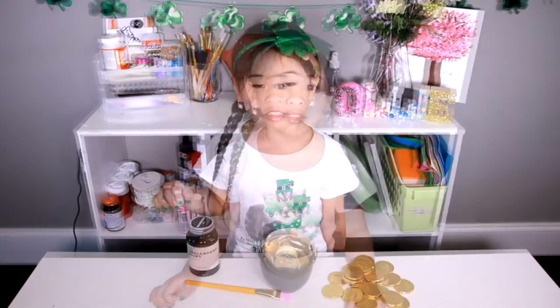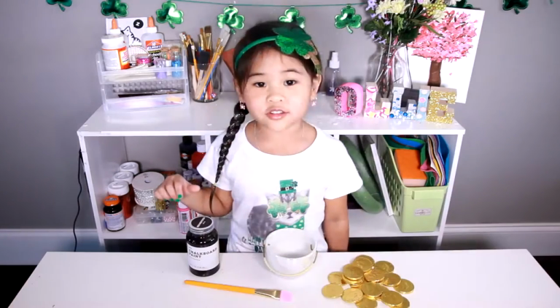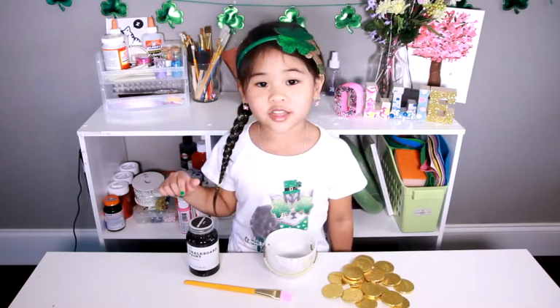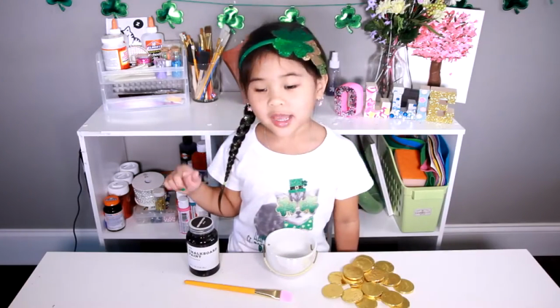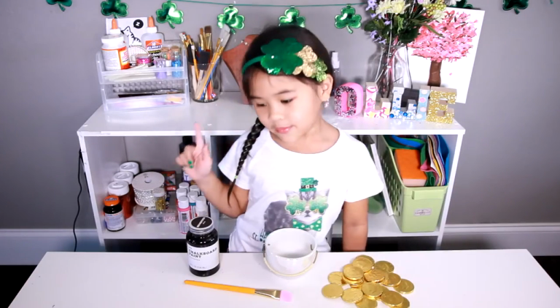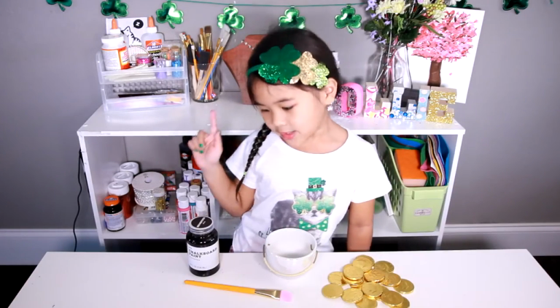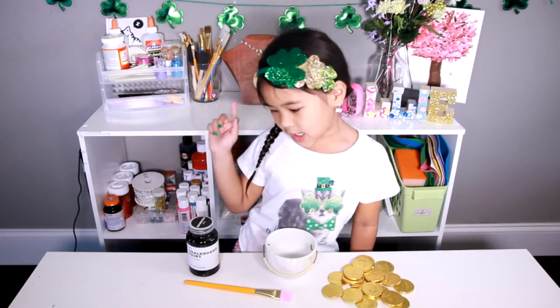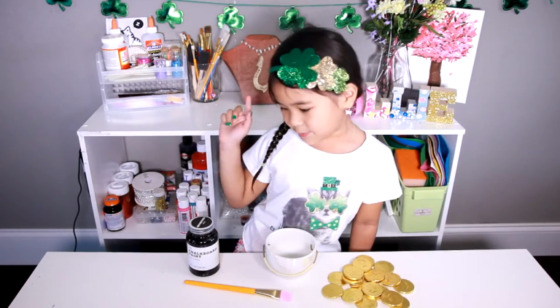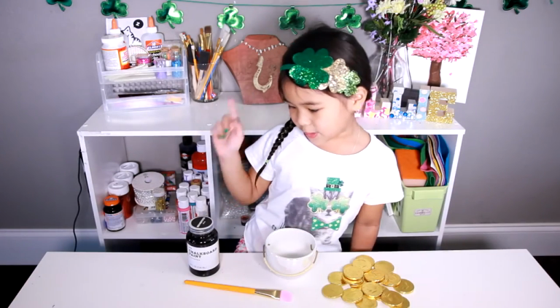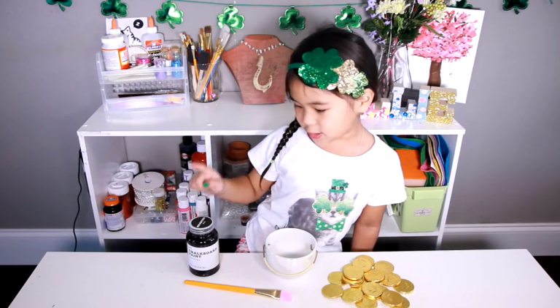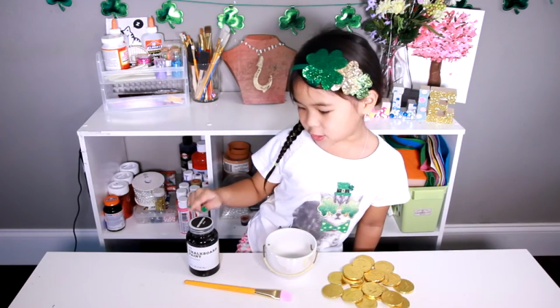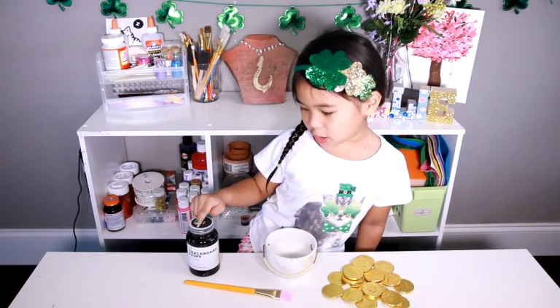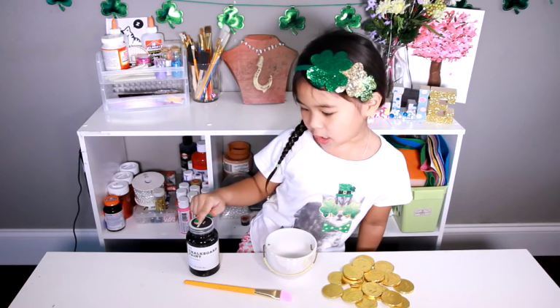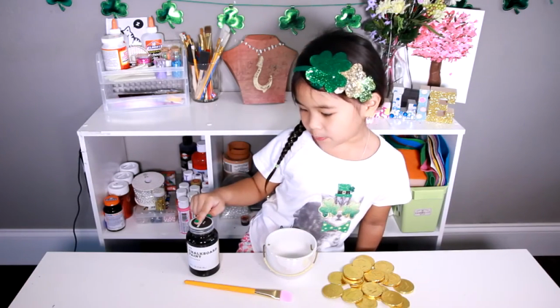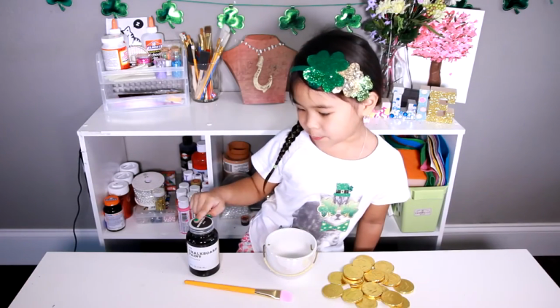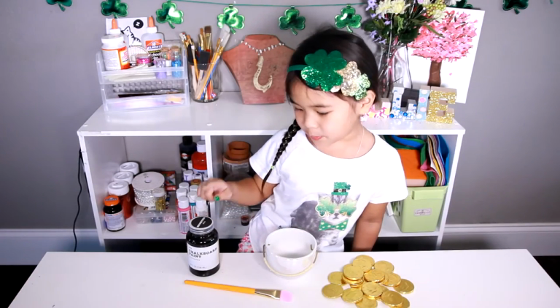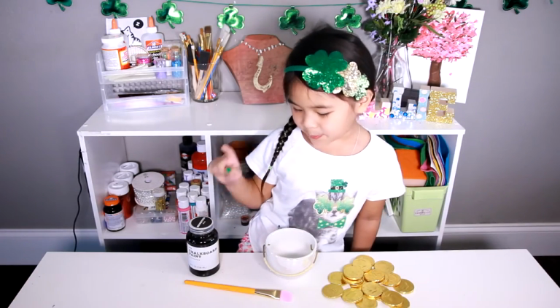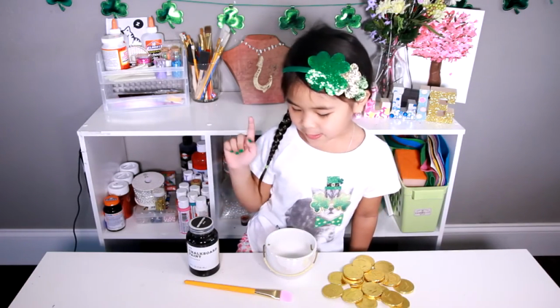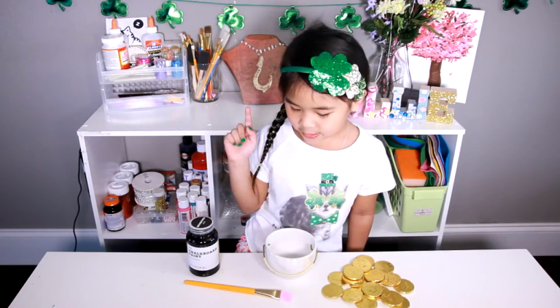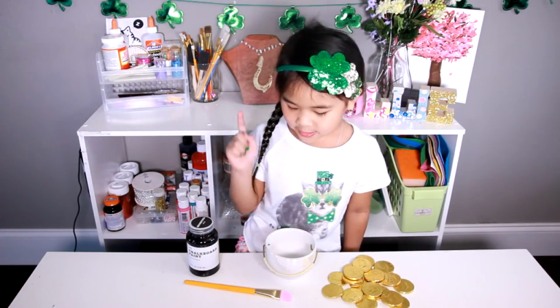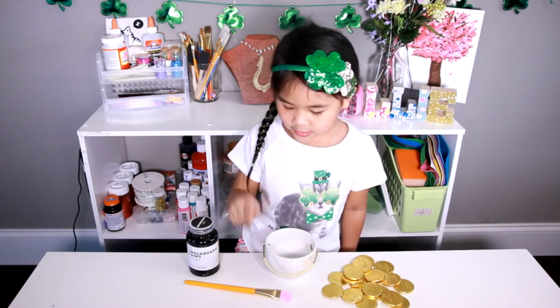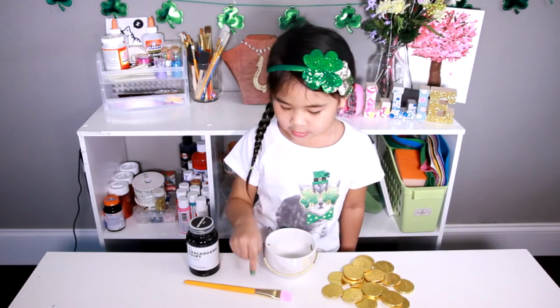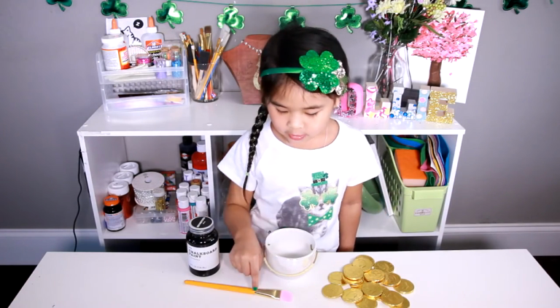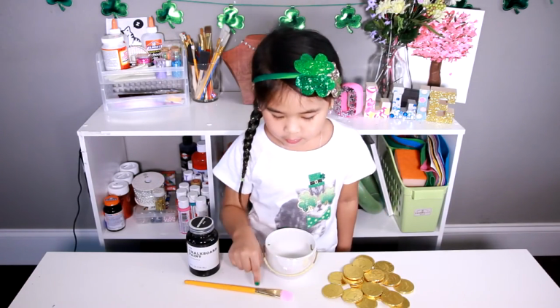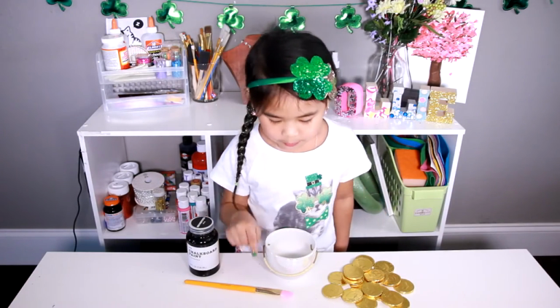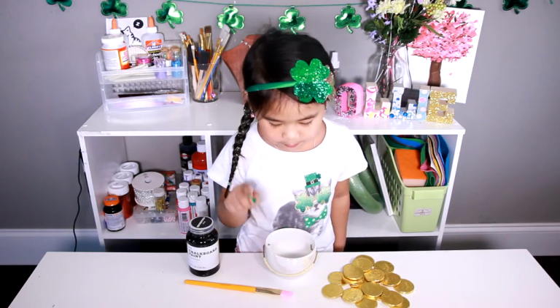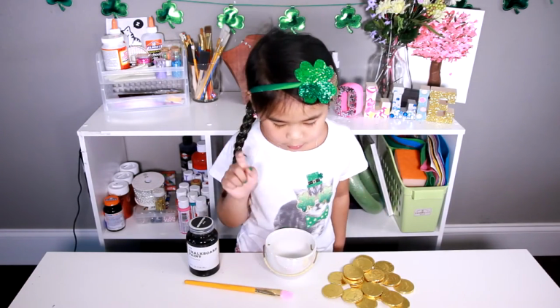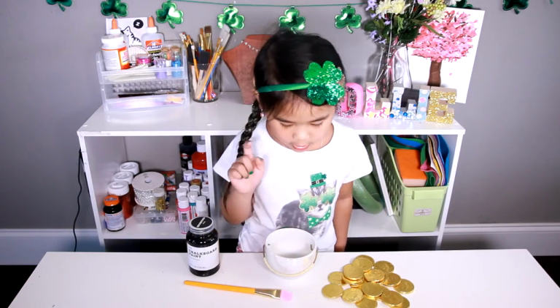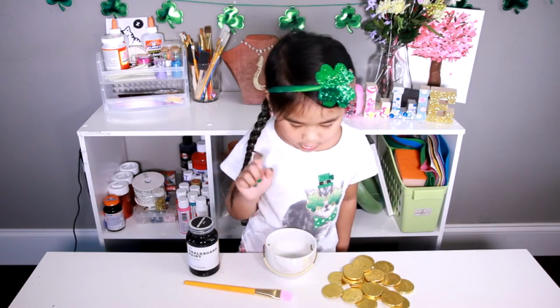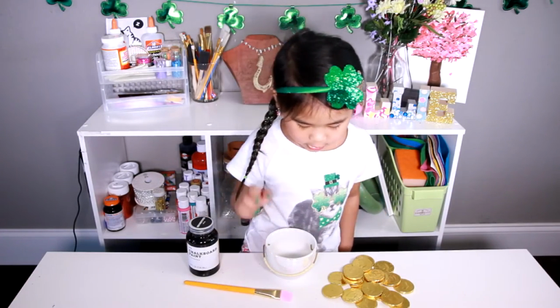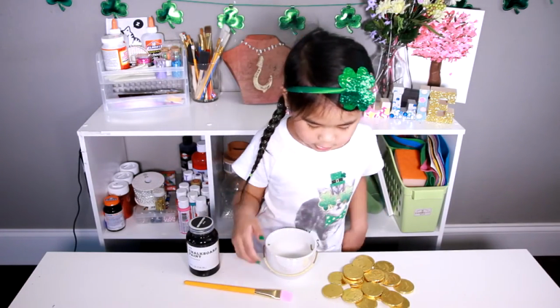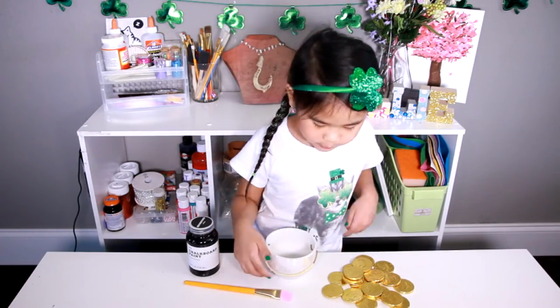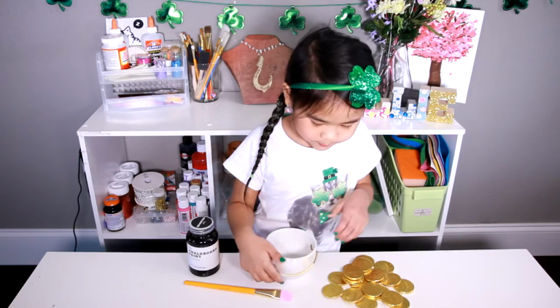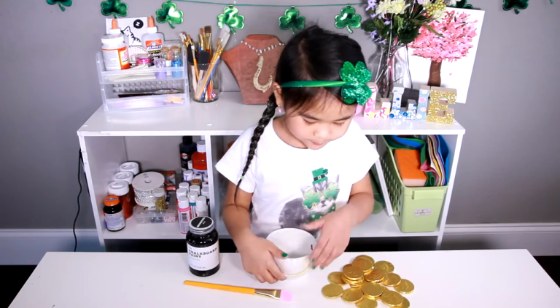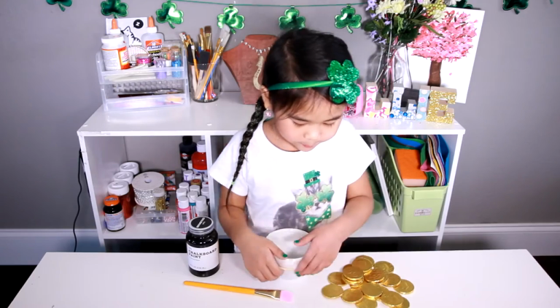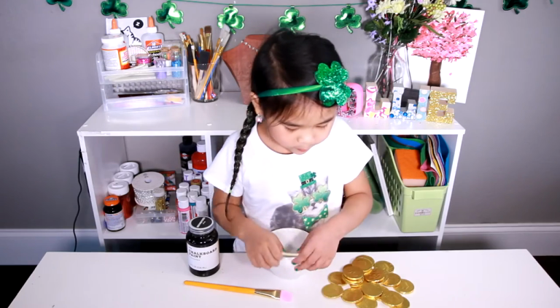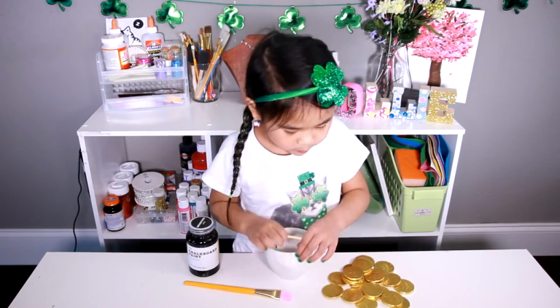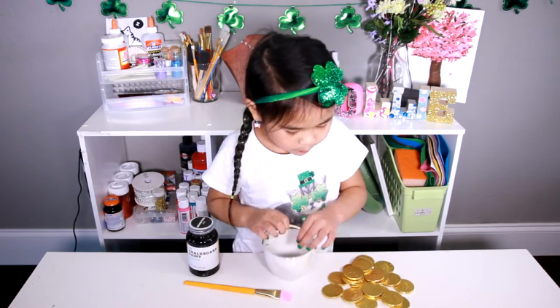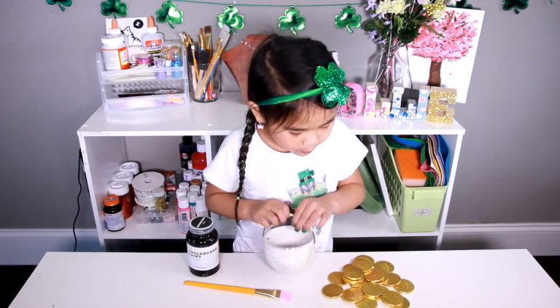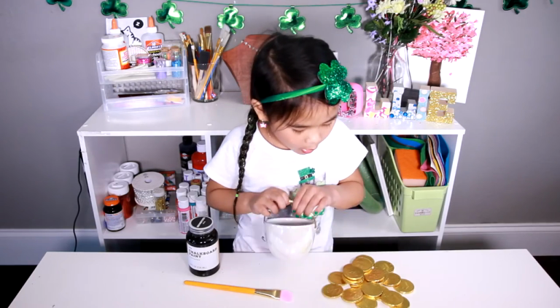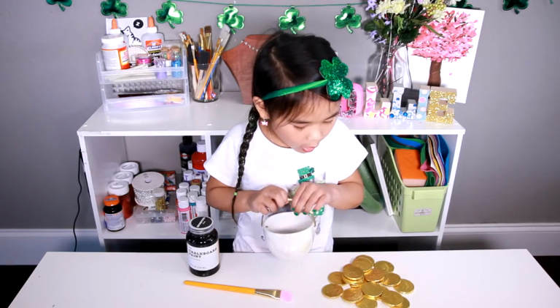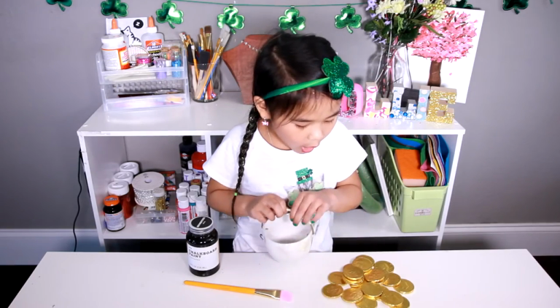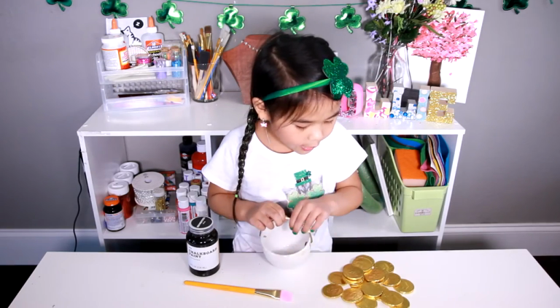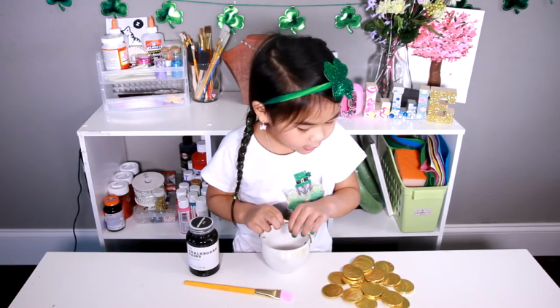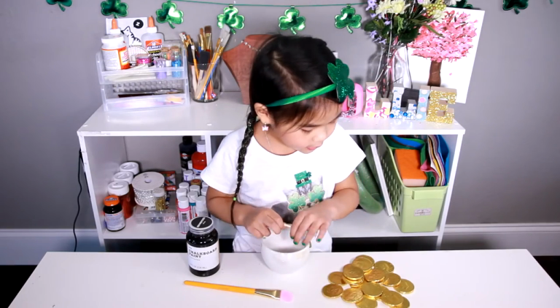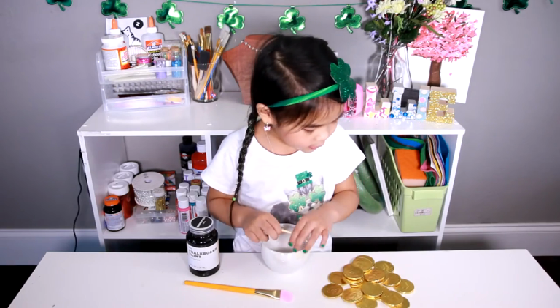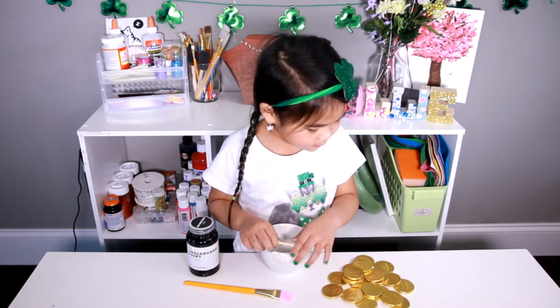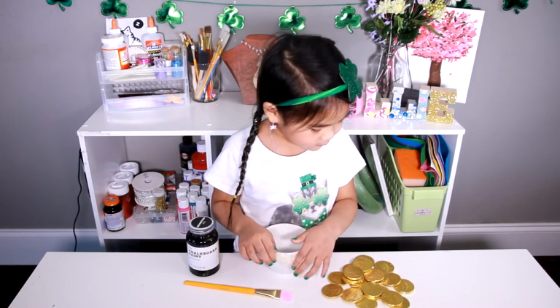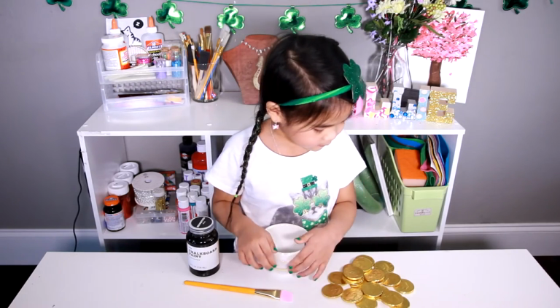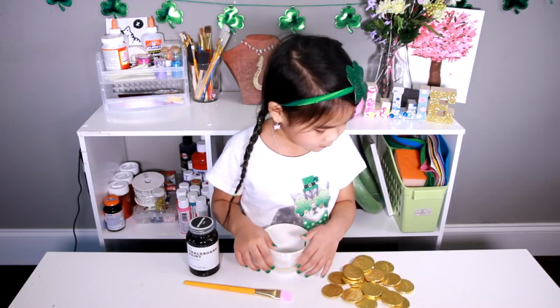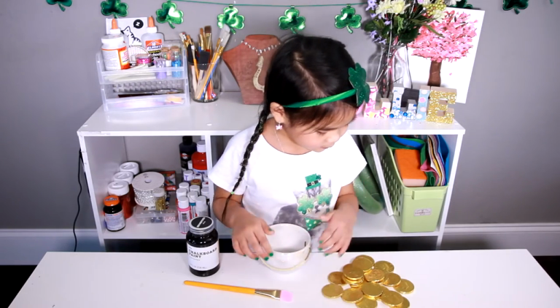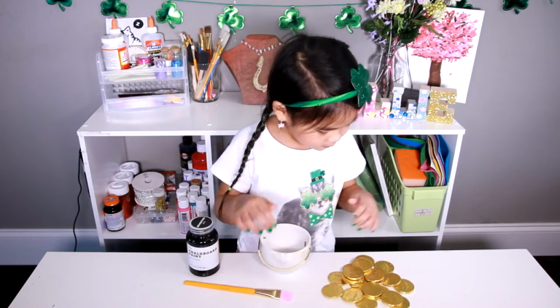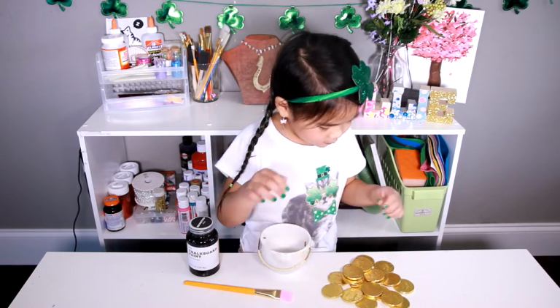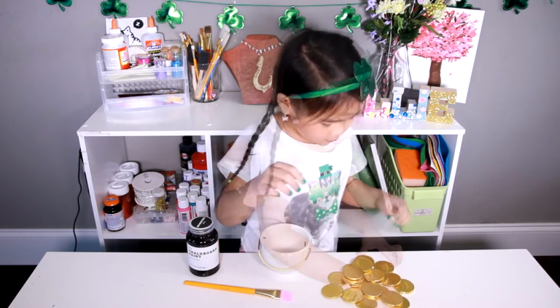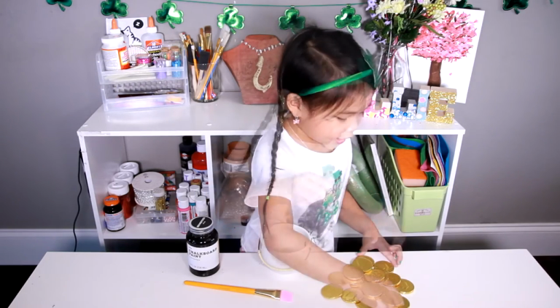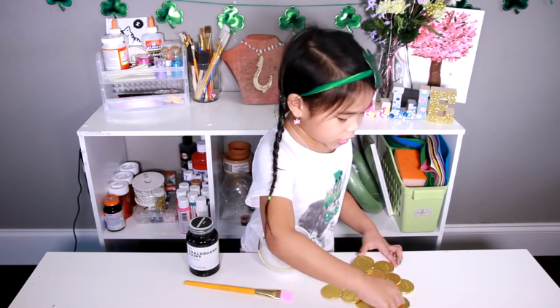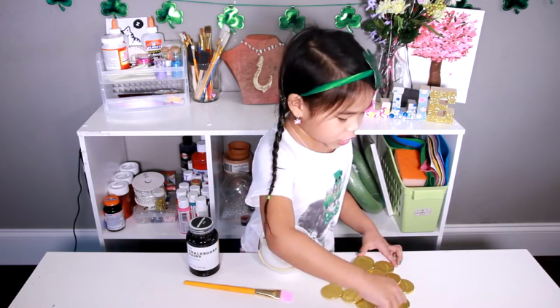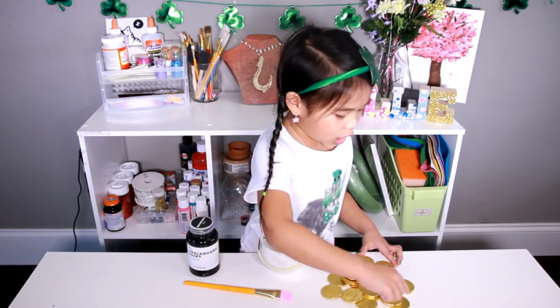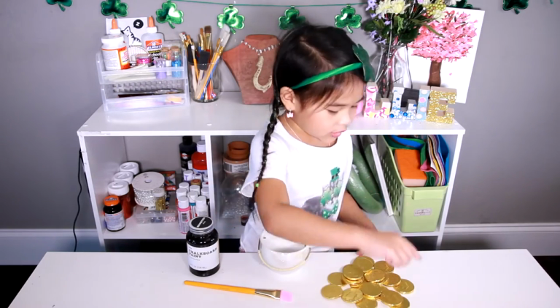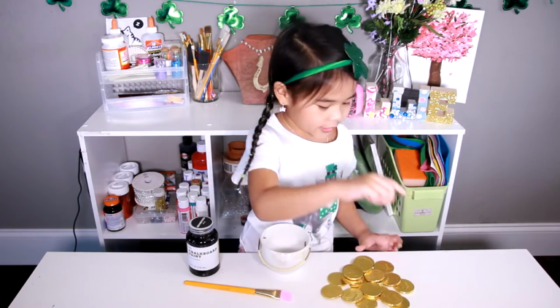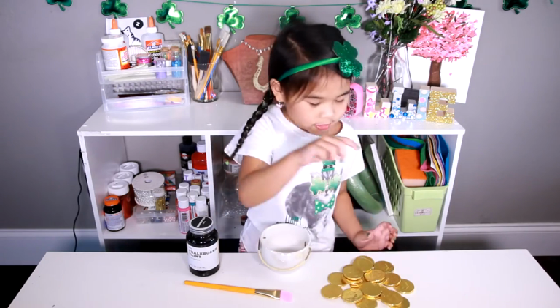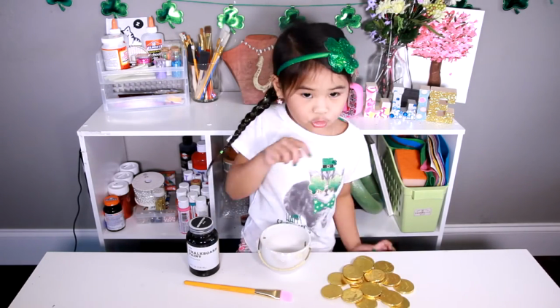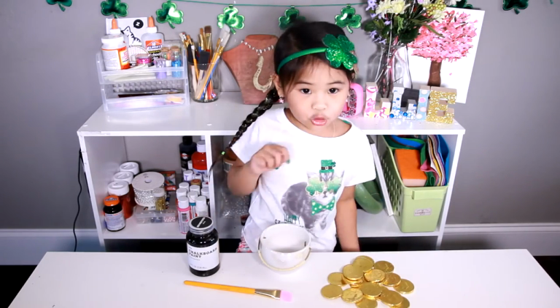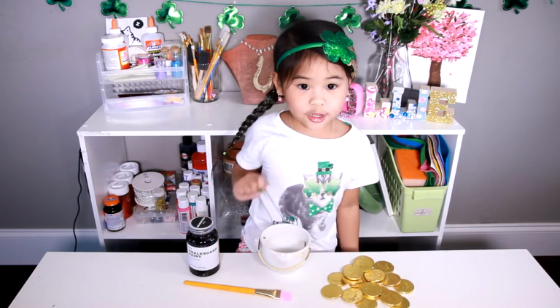Today we're gonna make: chocolate paint, paintbrush, pot, and chocolate coins.